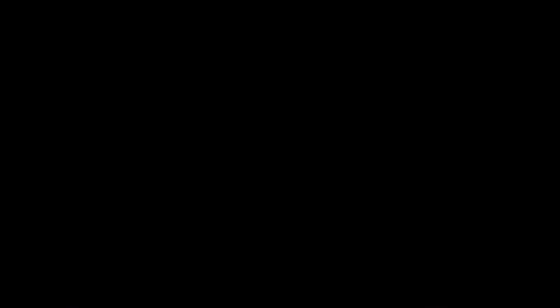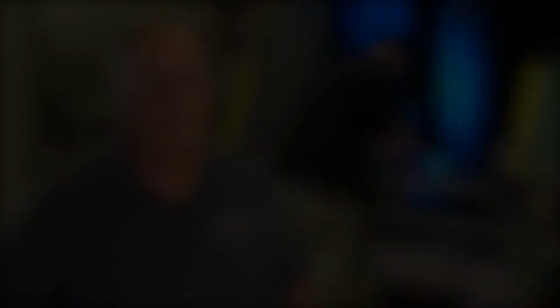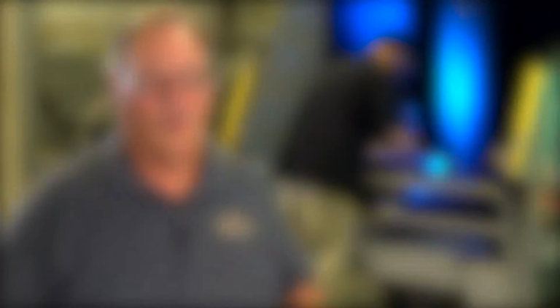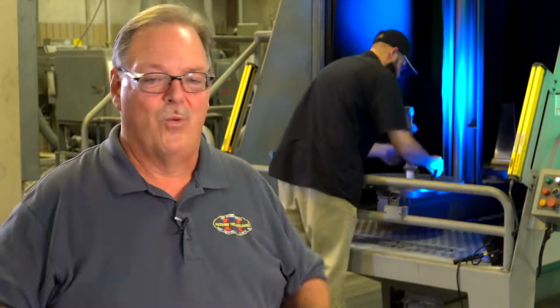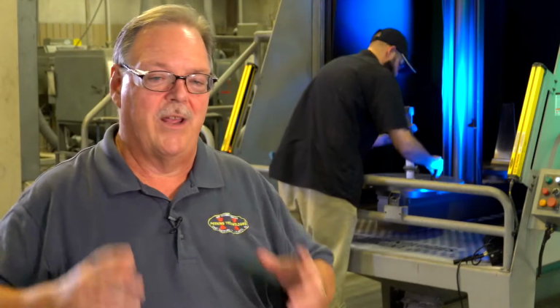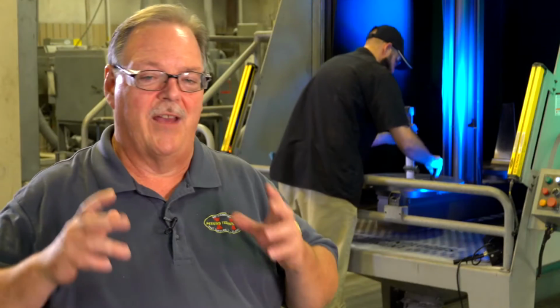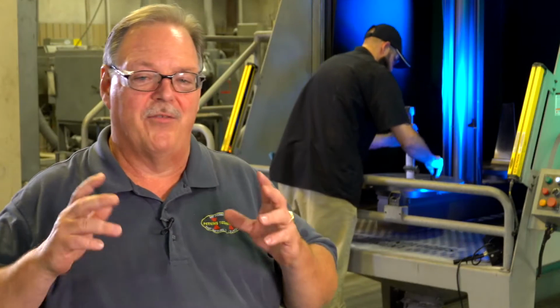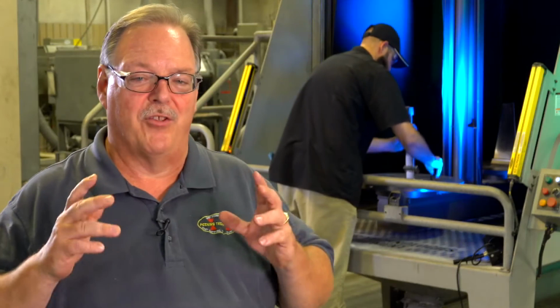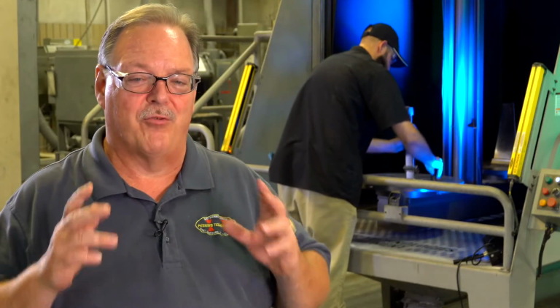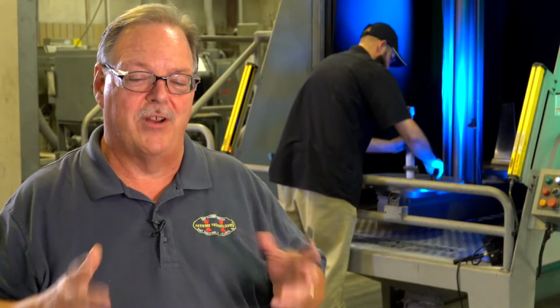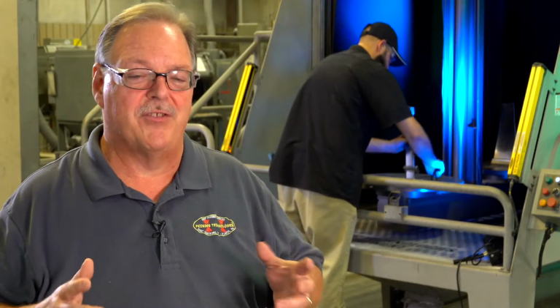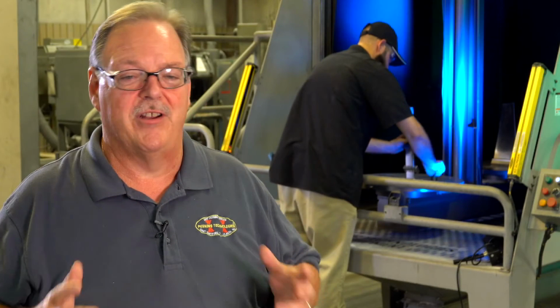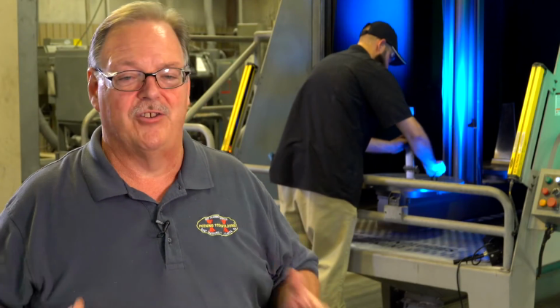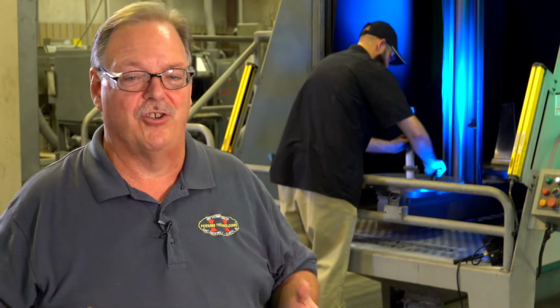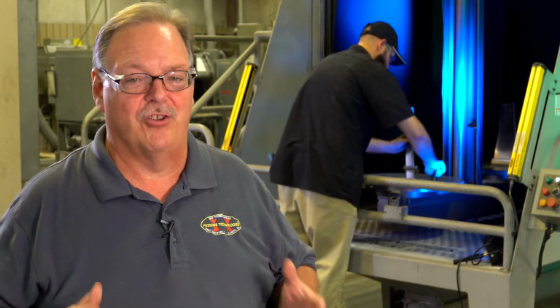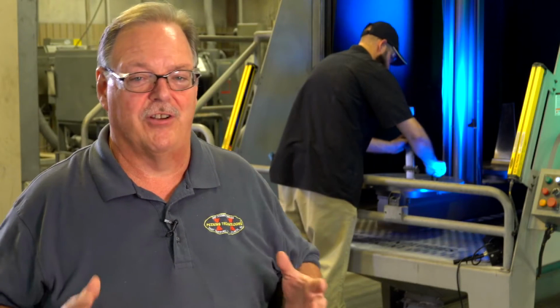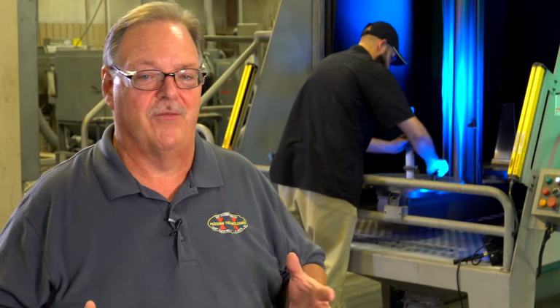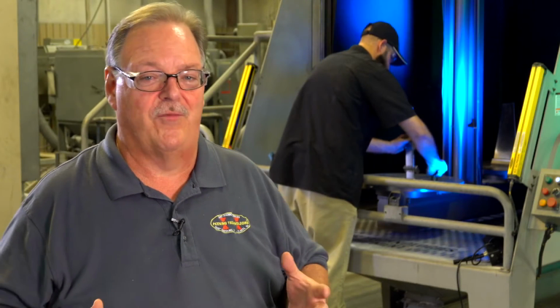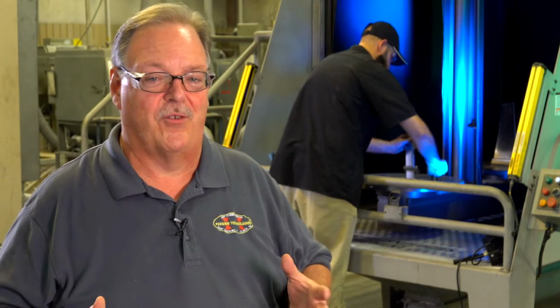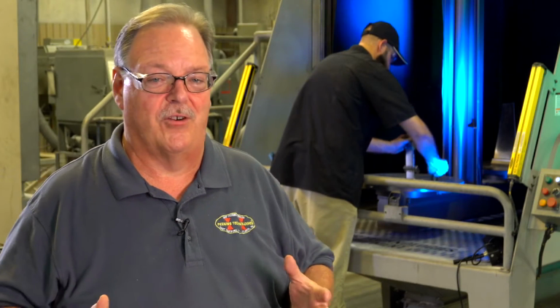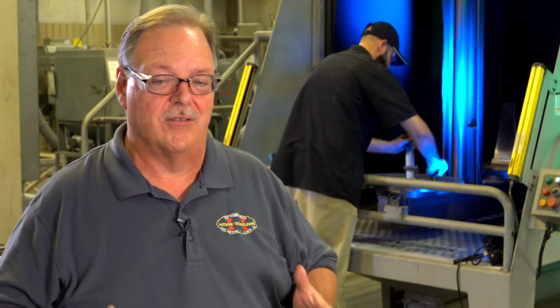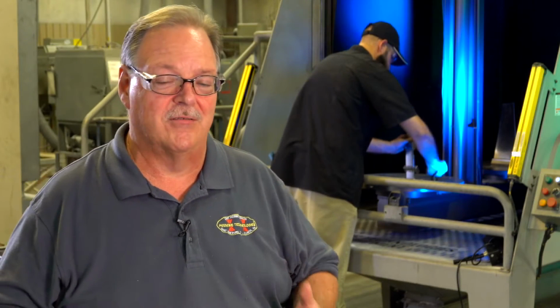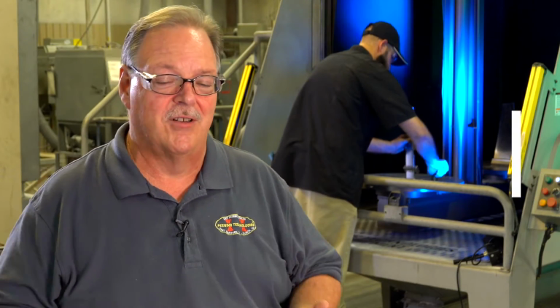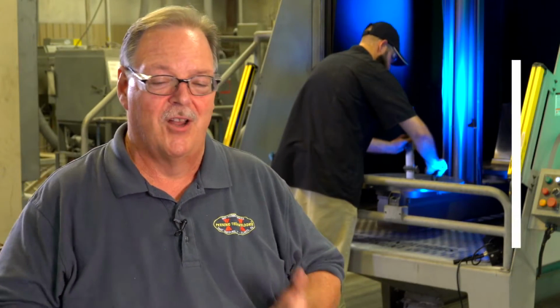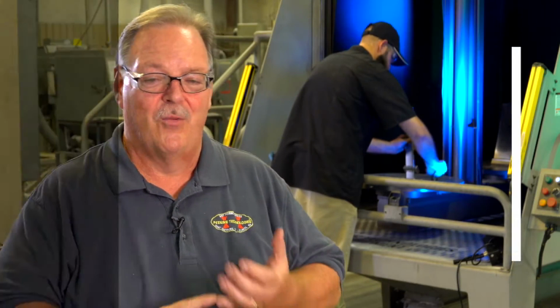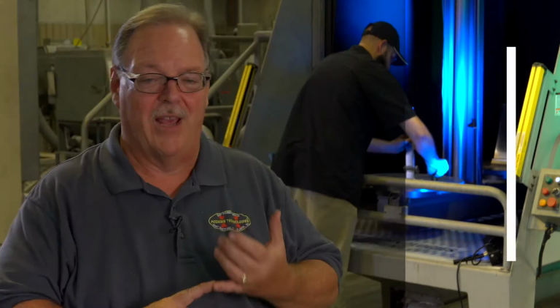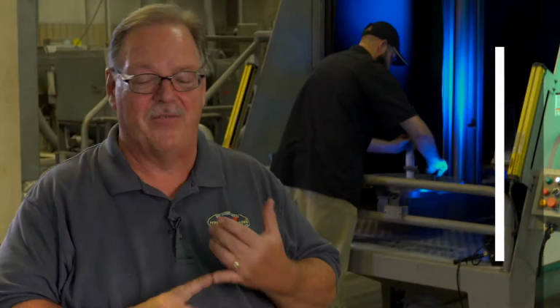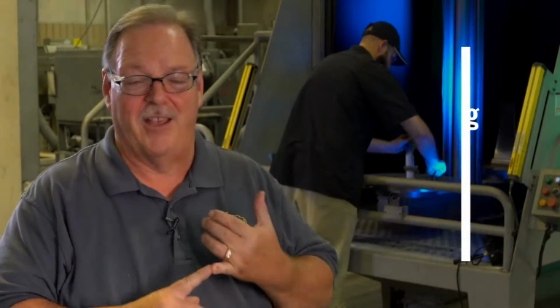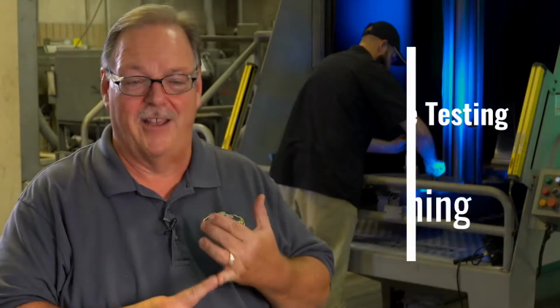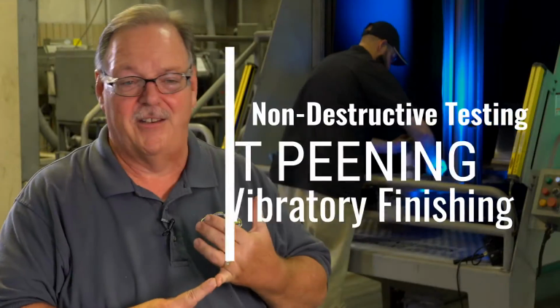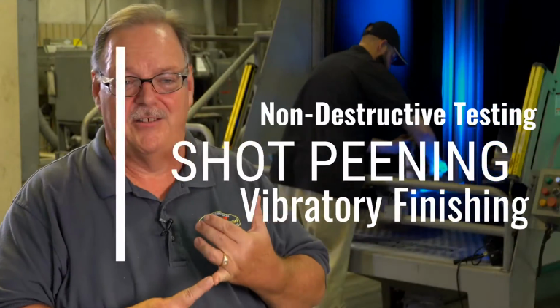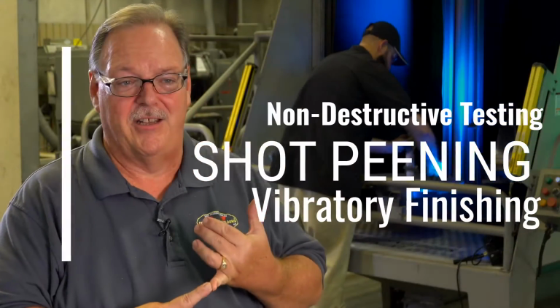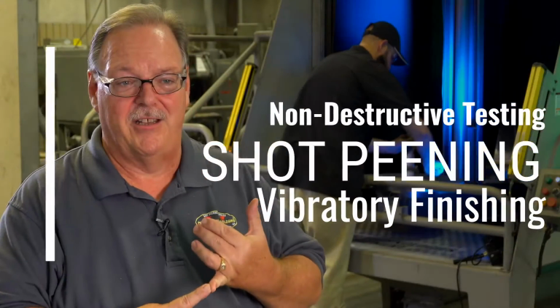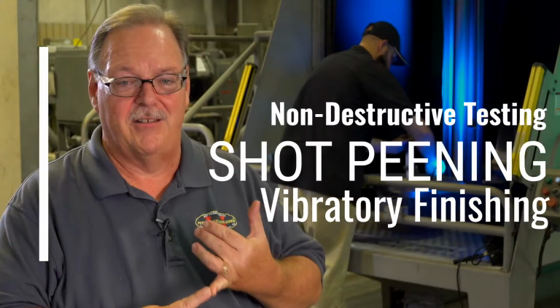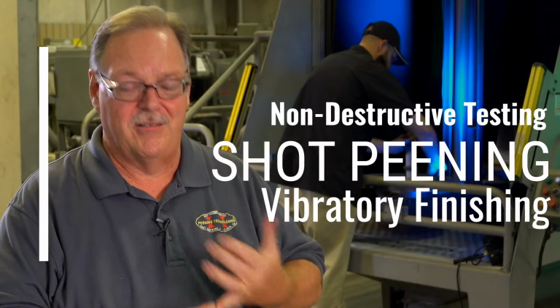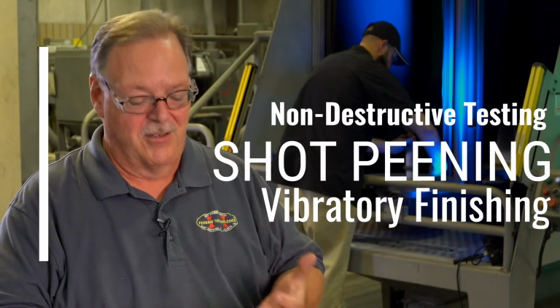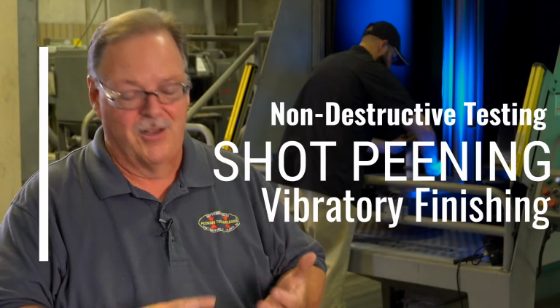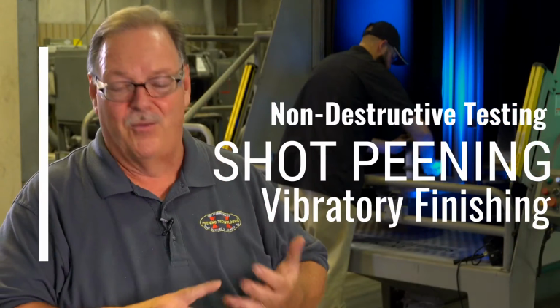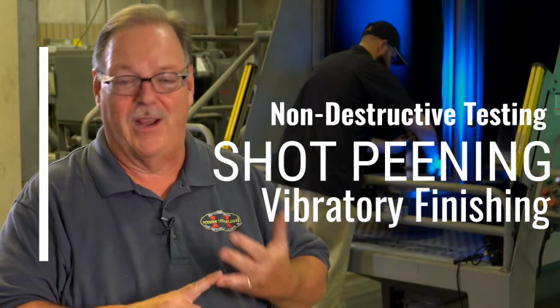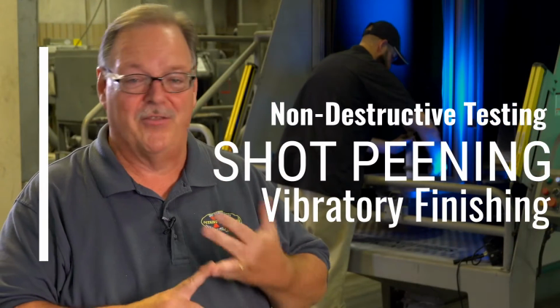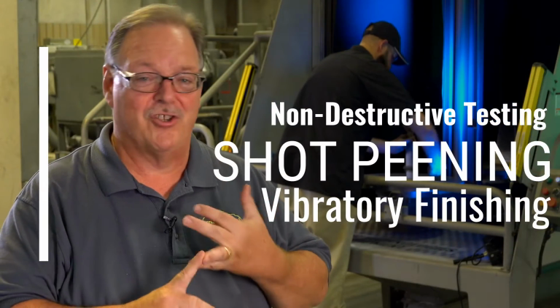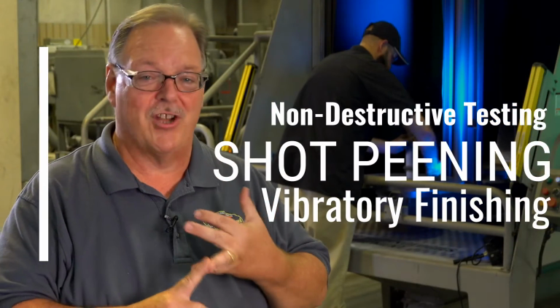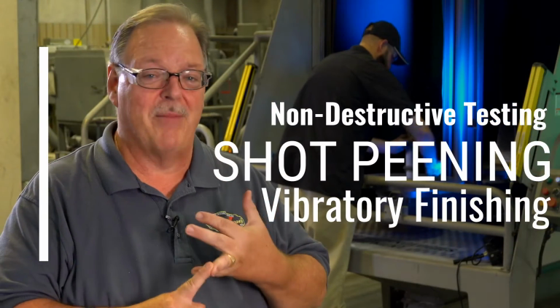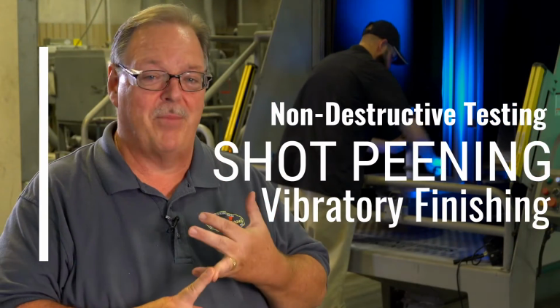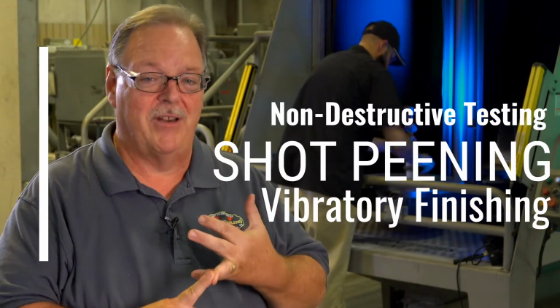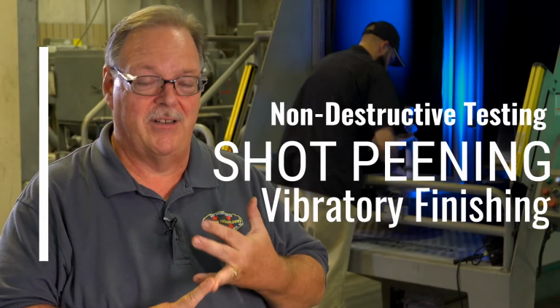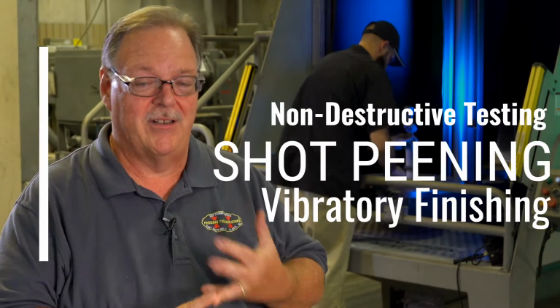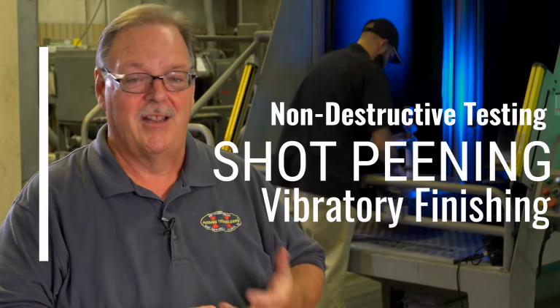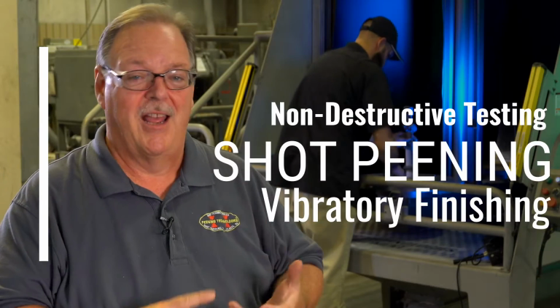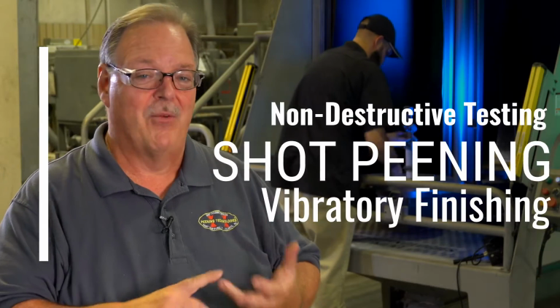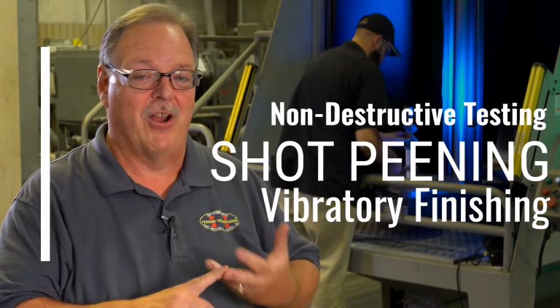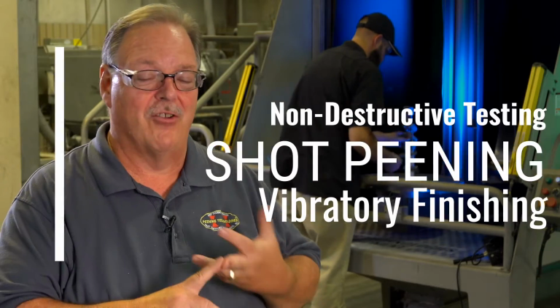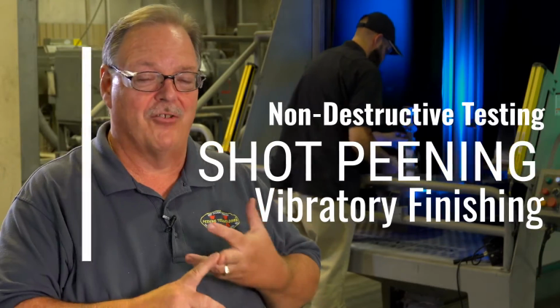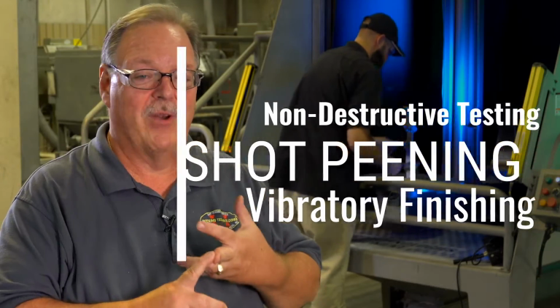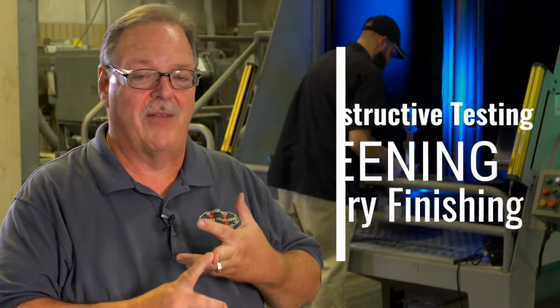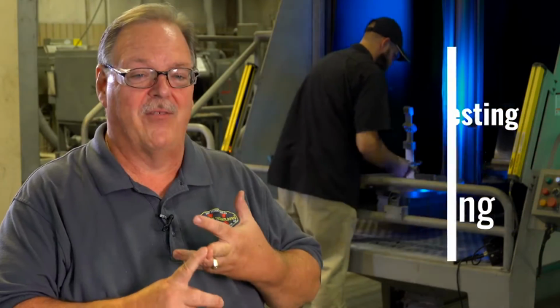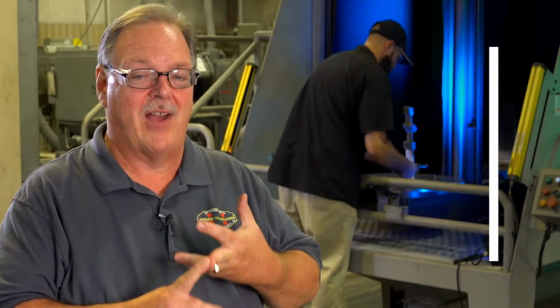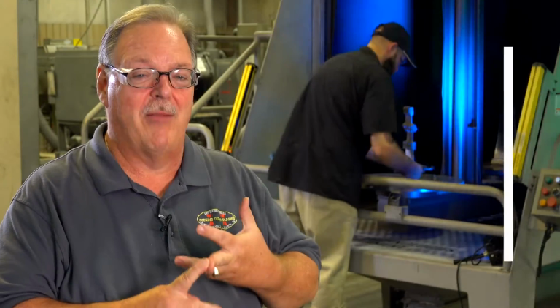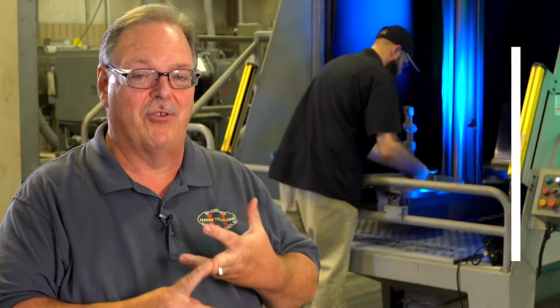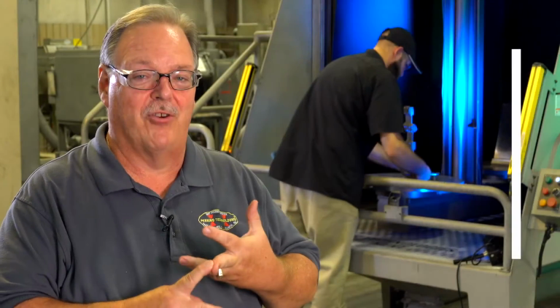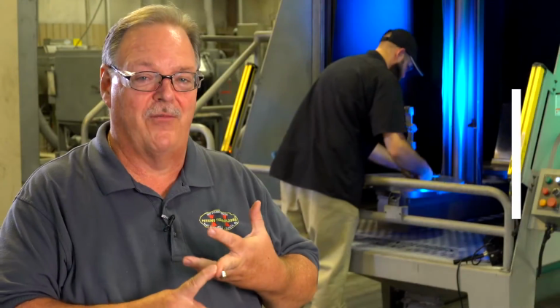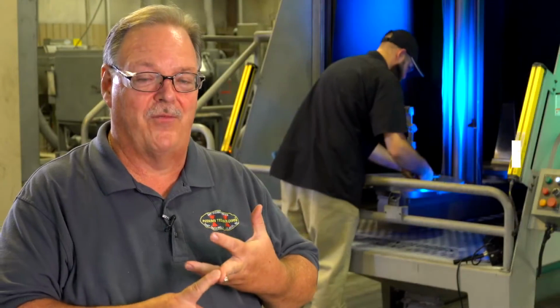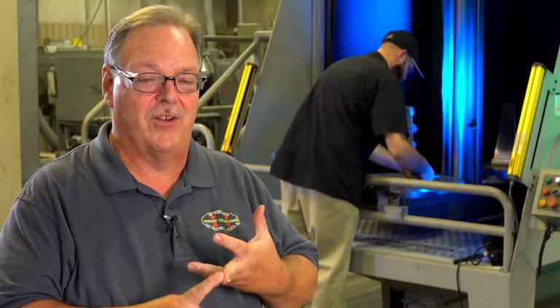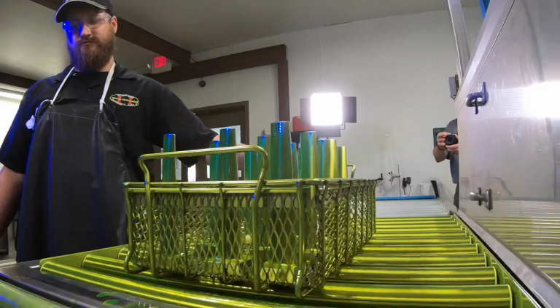We have the three things you're looking for: we have the NDT, we have the shot peening, and we also have the vibratory finishing.